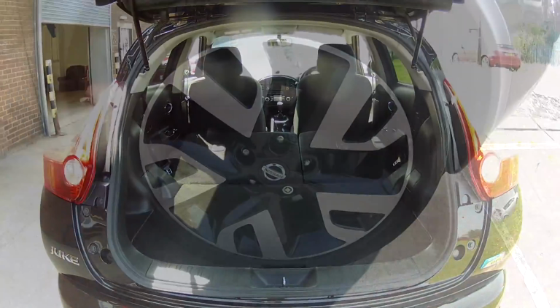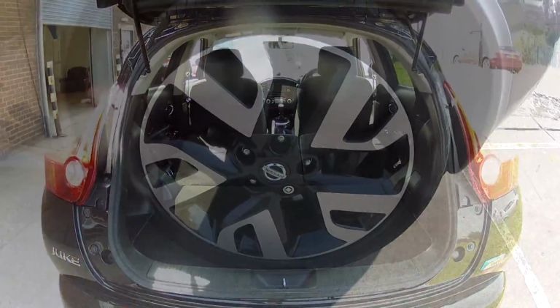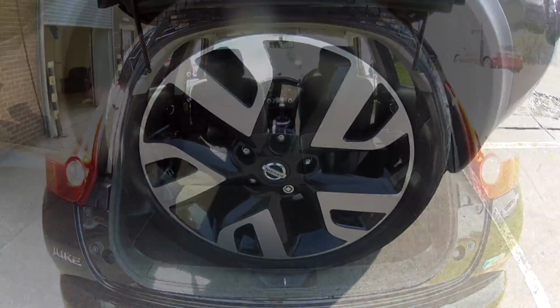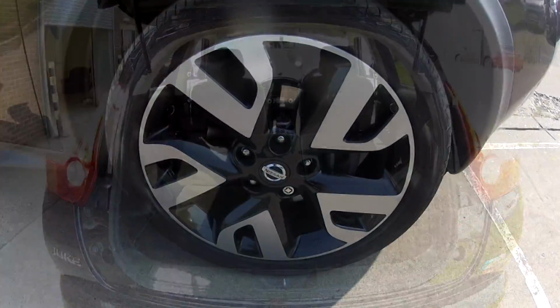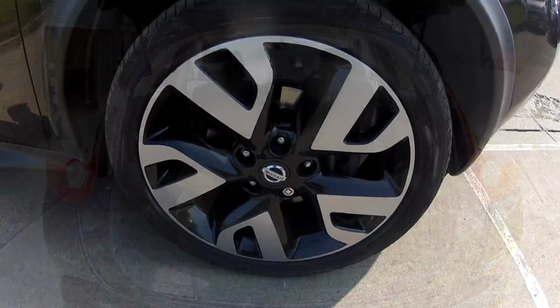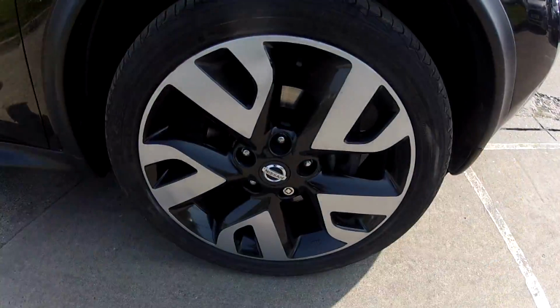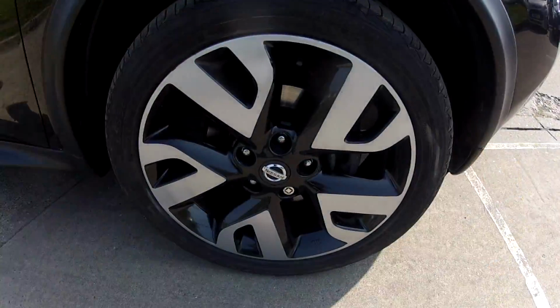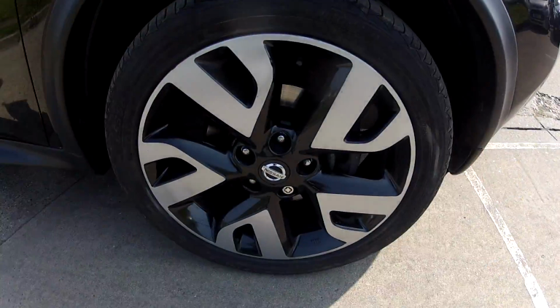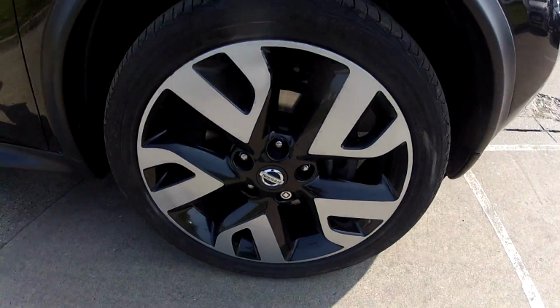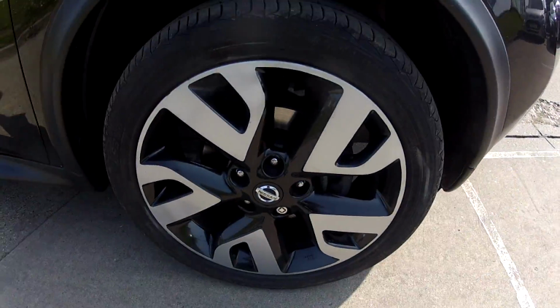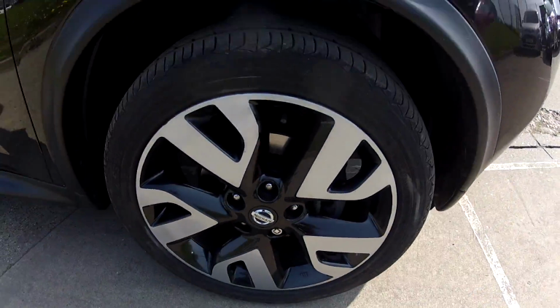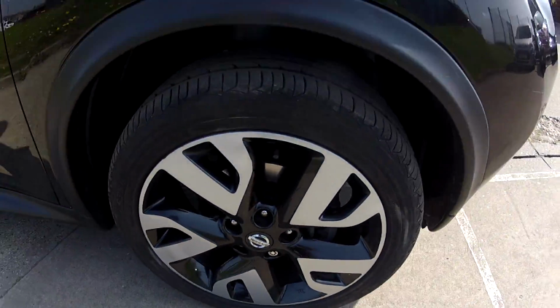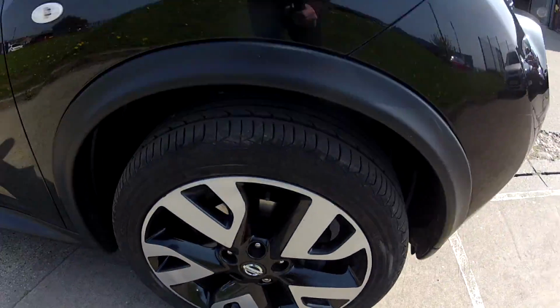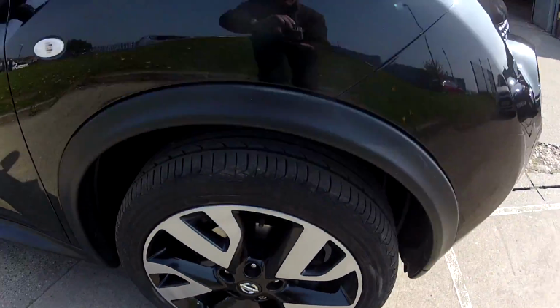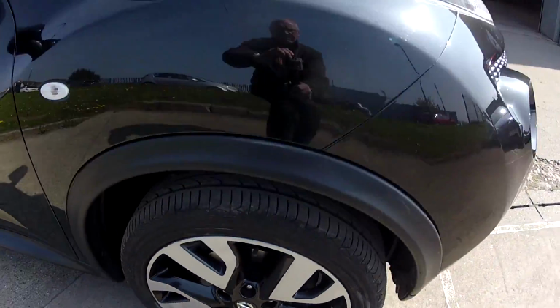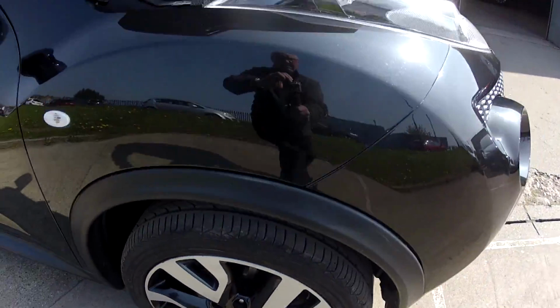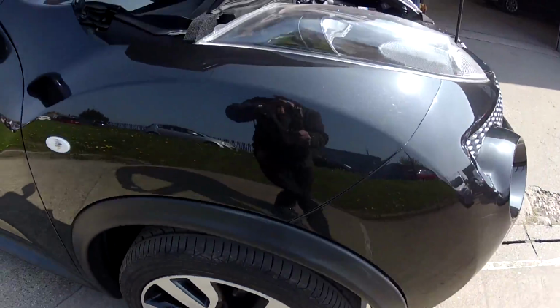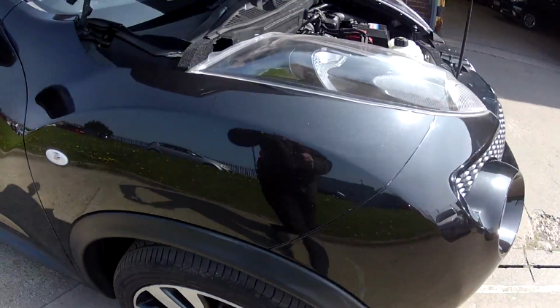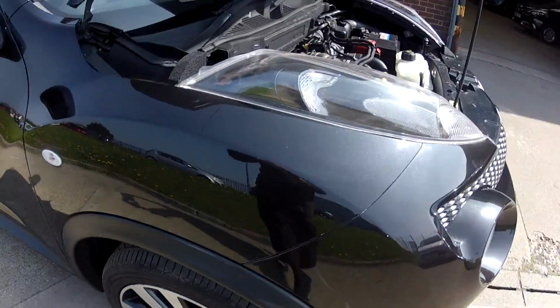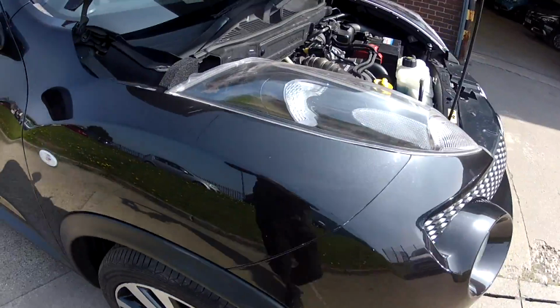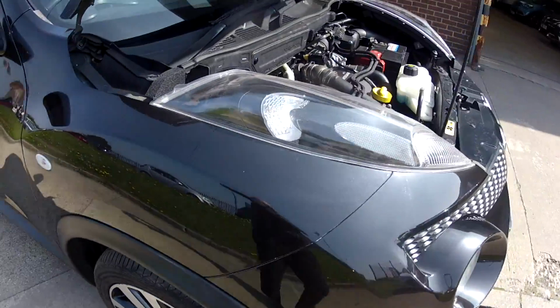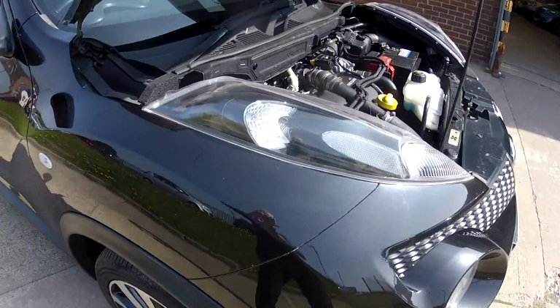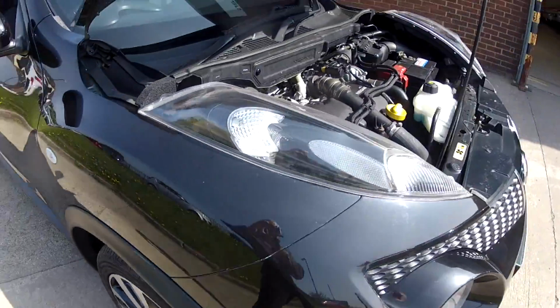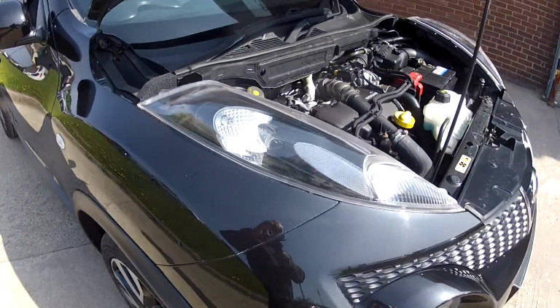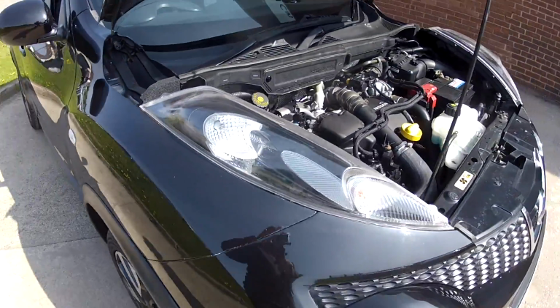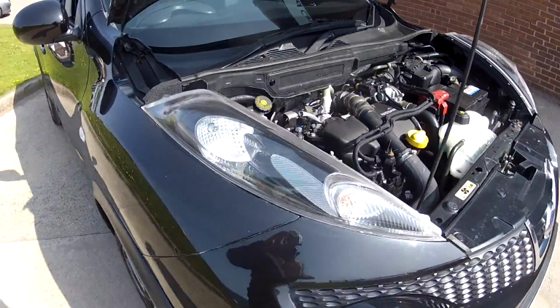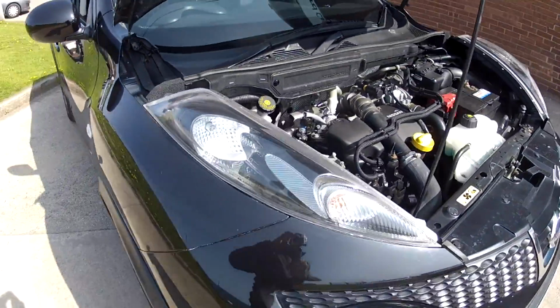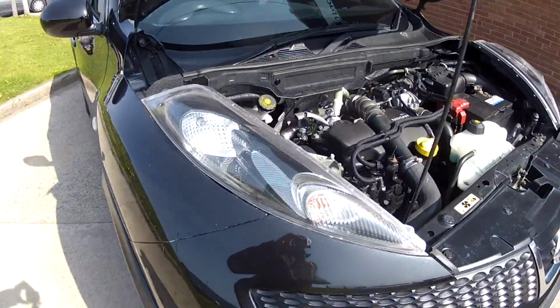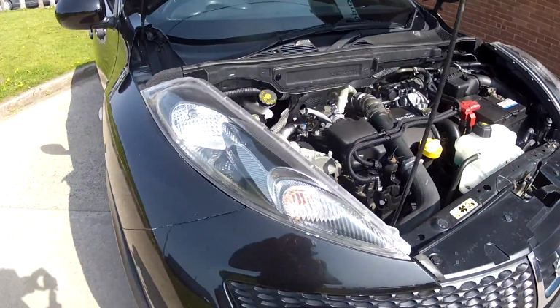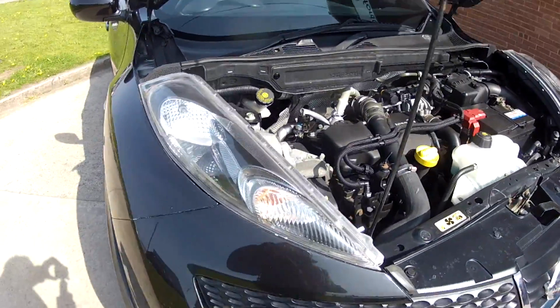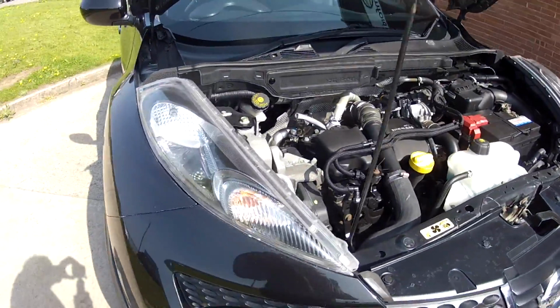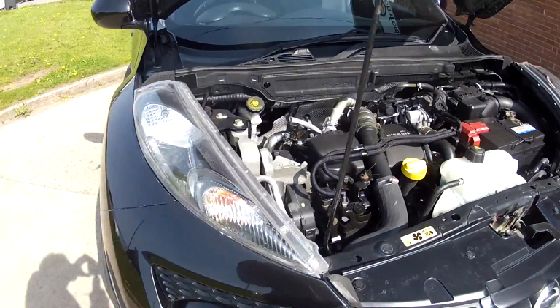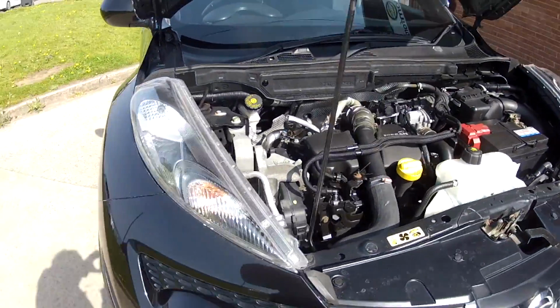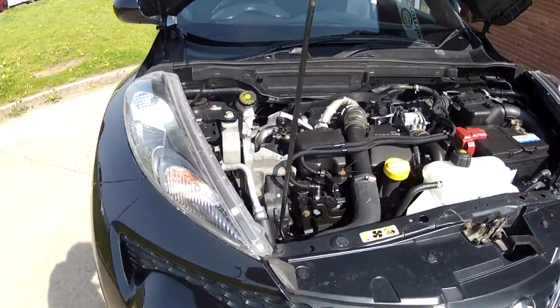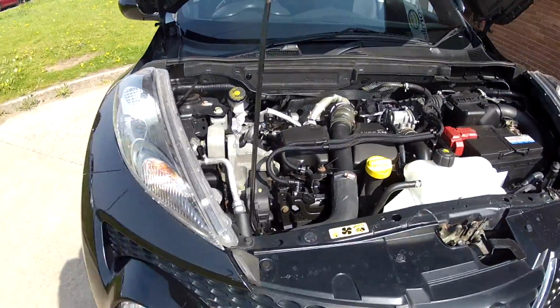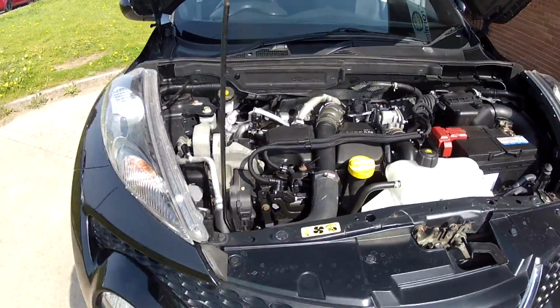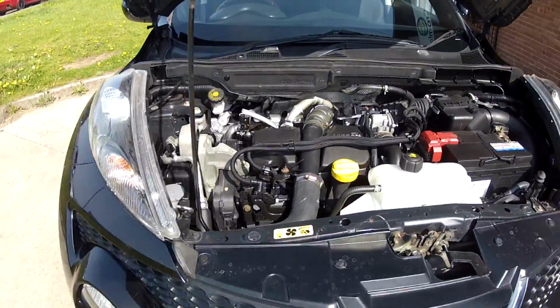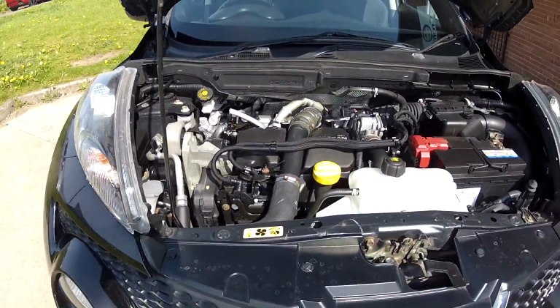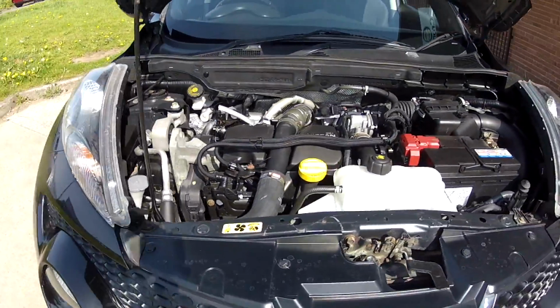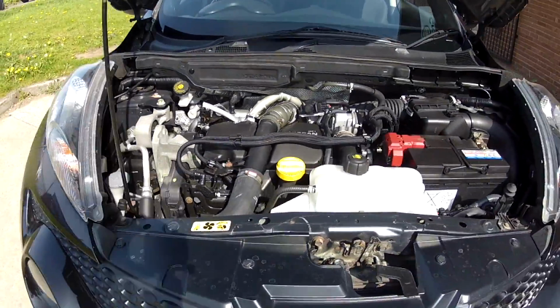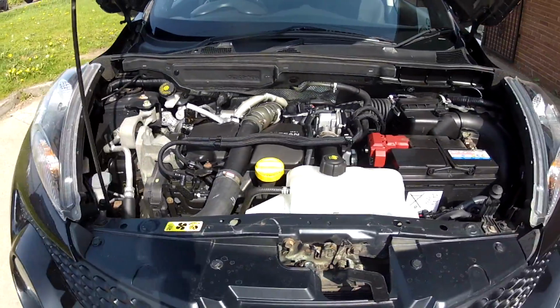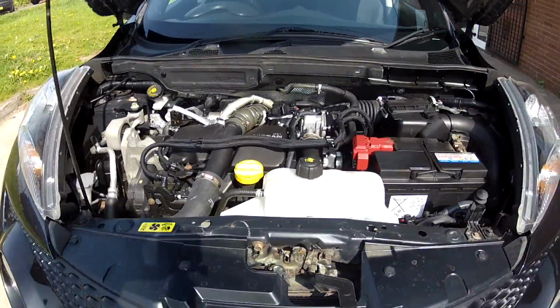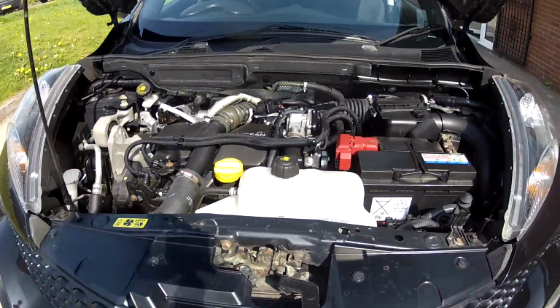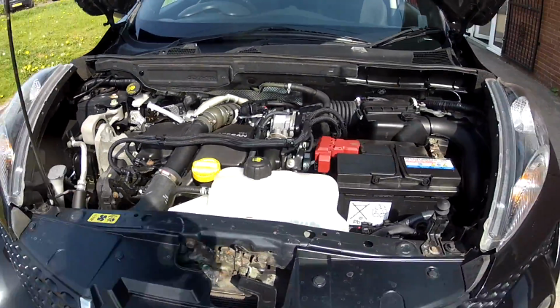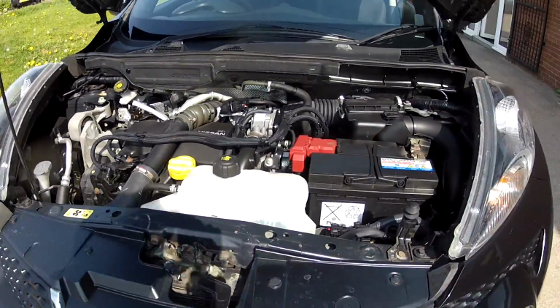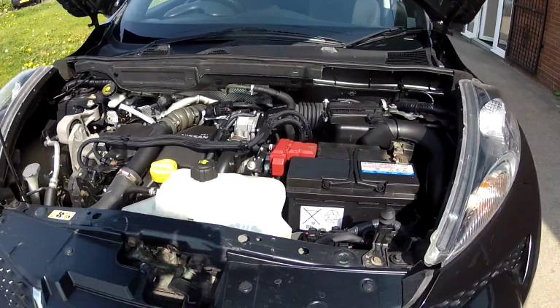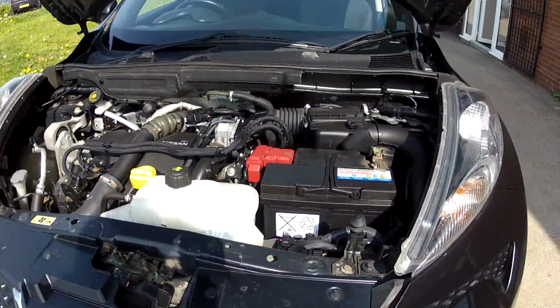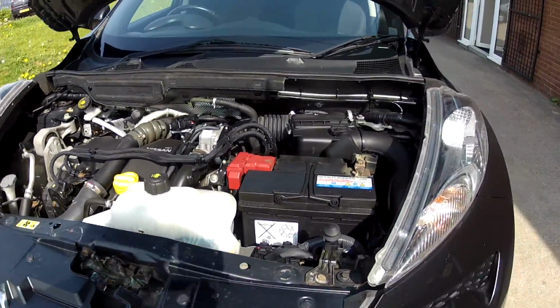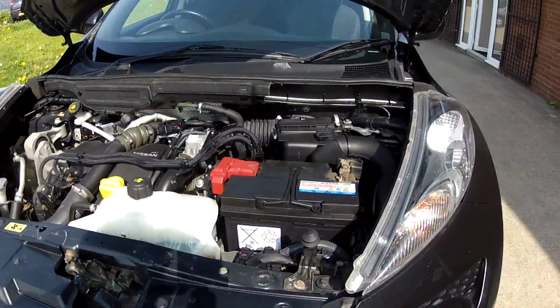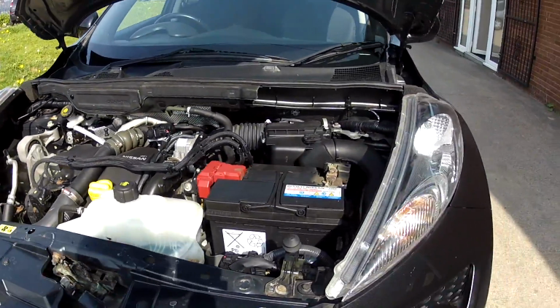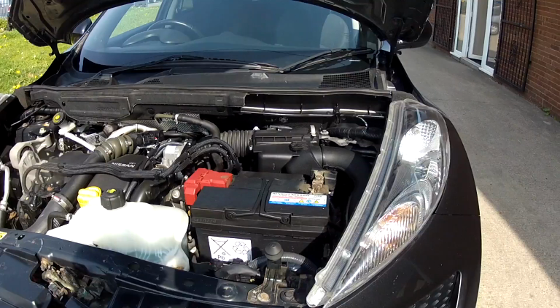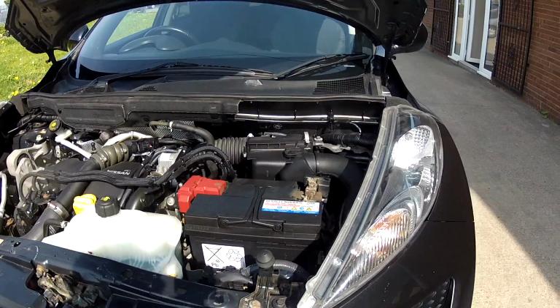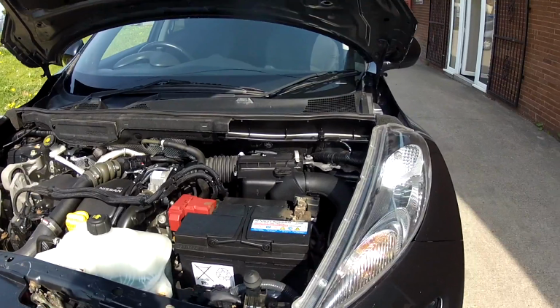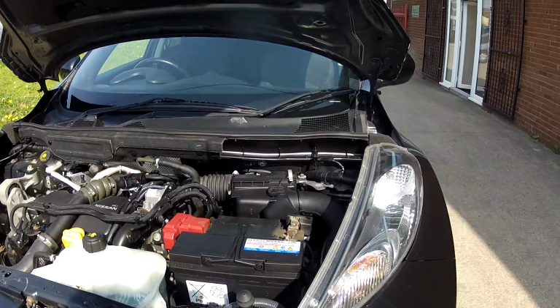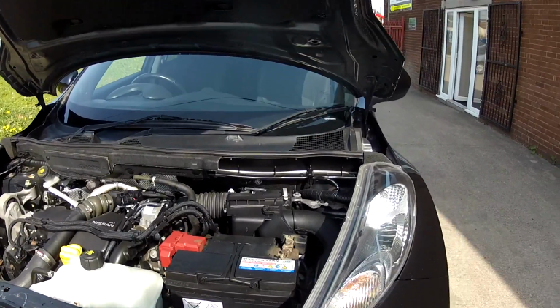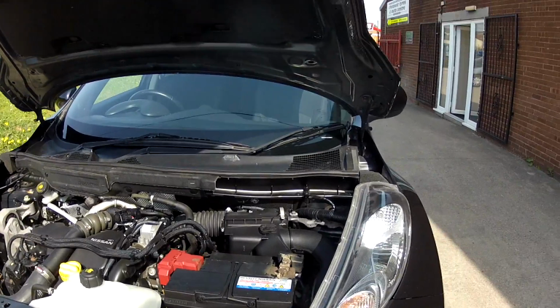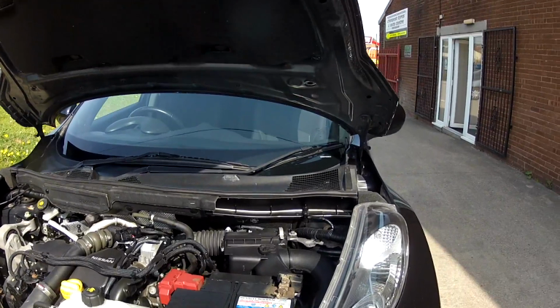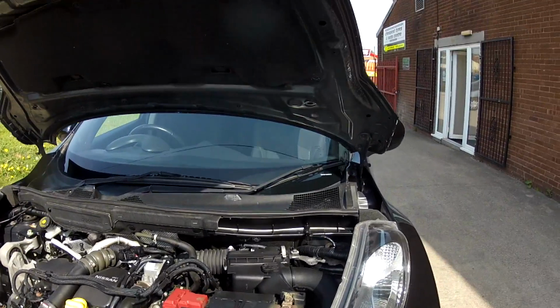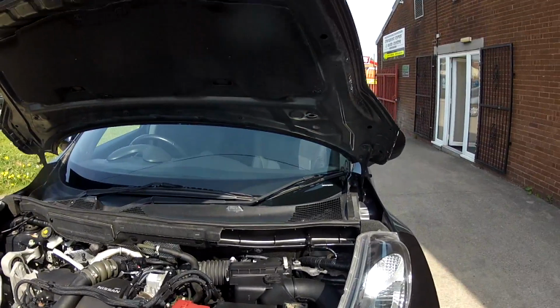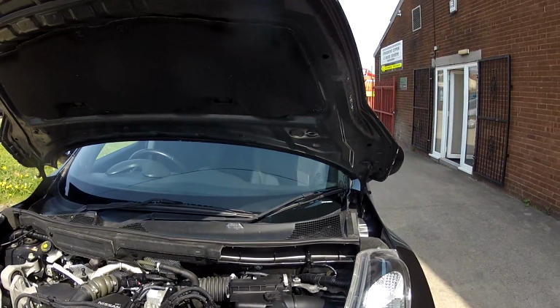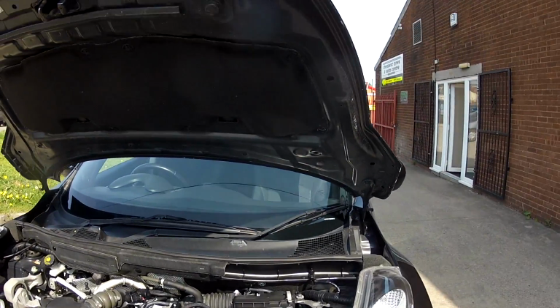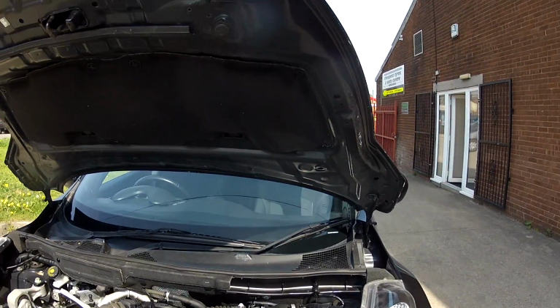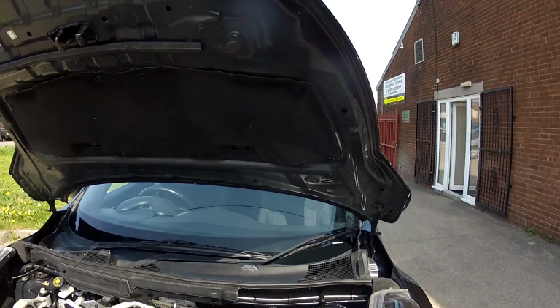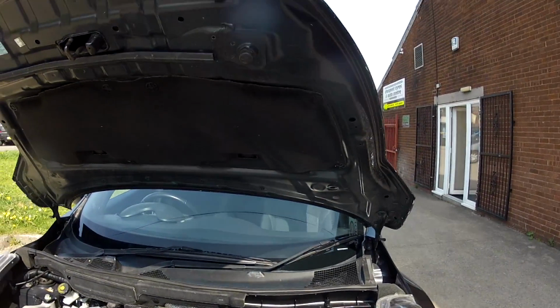We mentioned earlier those alloy wheels — they do look very smart. But just look how clean this car is under the bonnet; it certainly has been looked after.